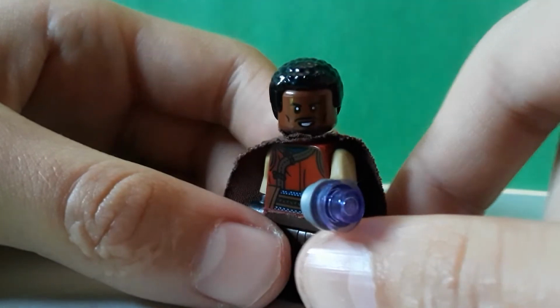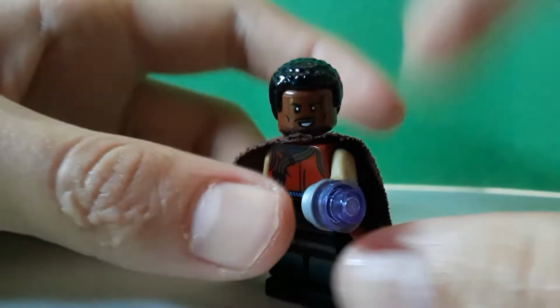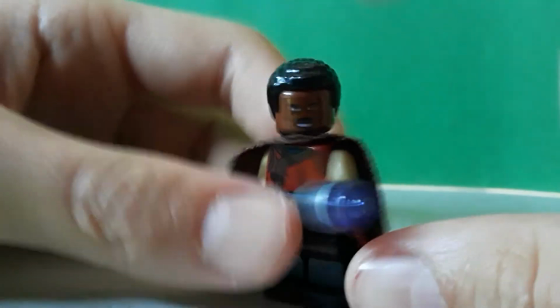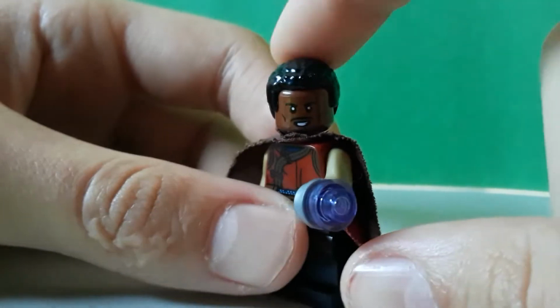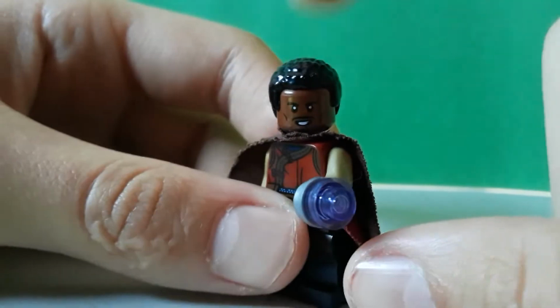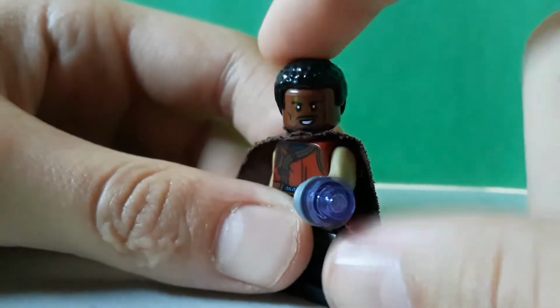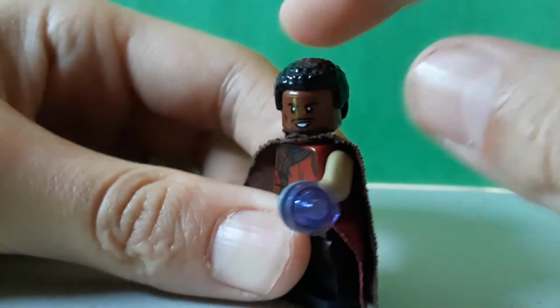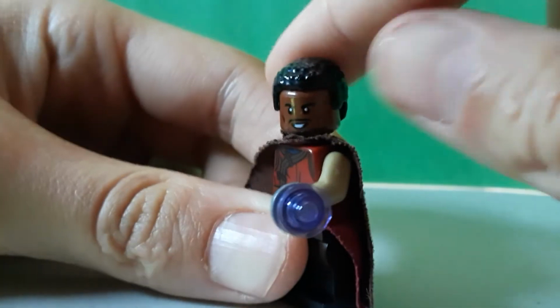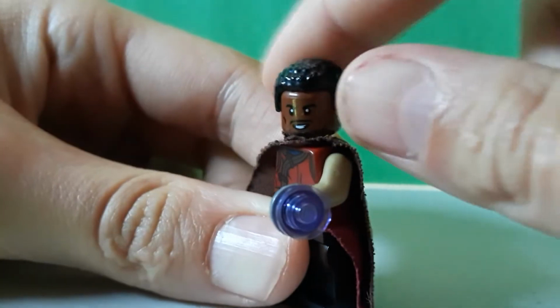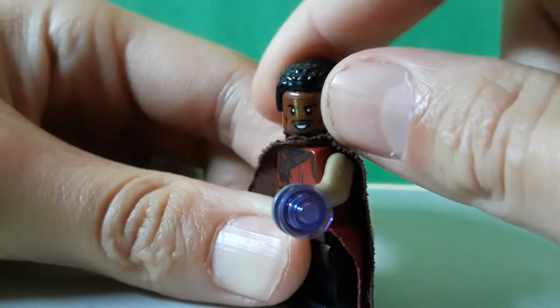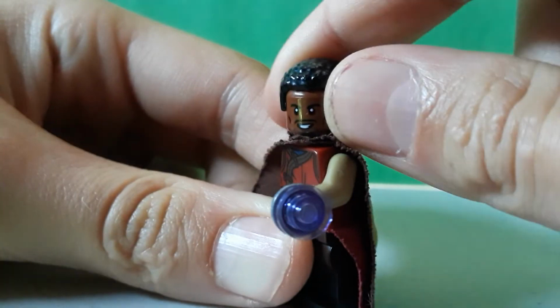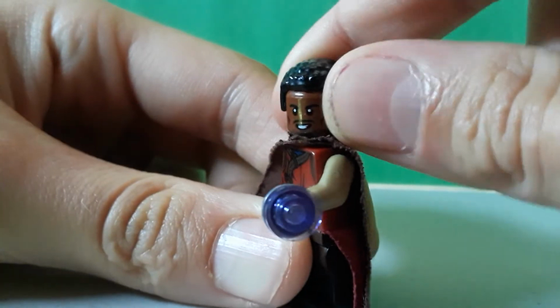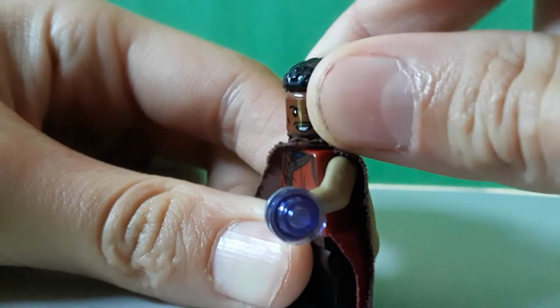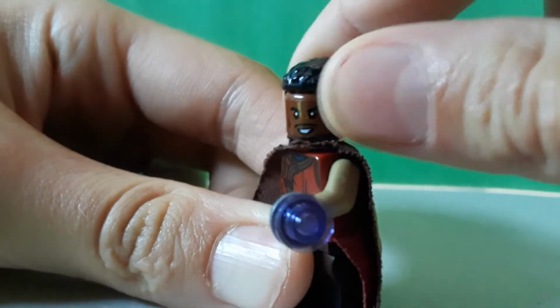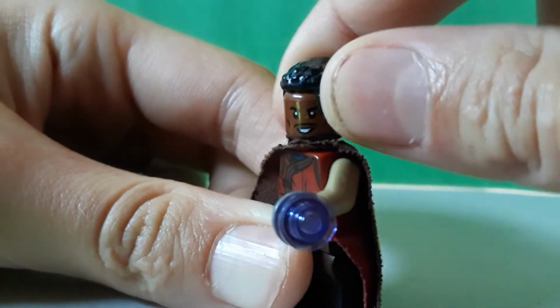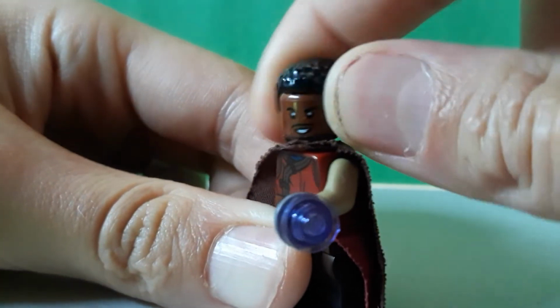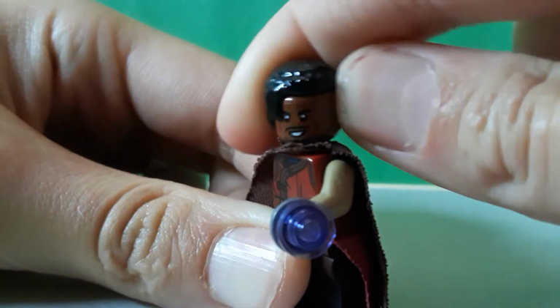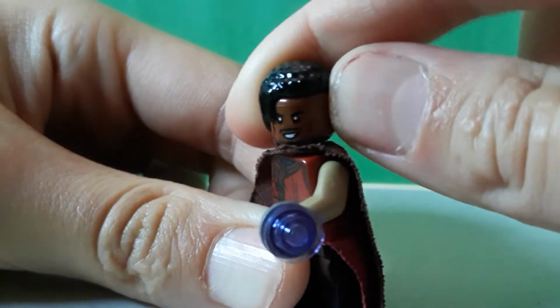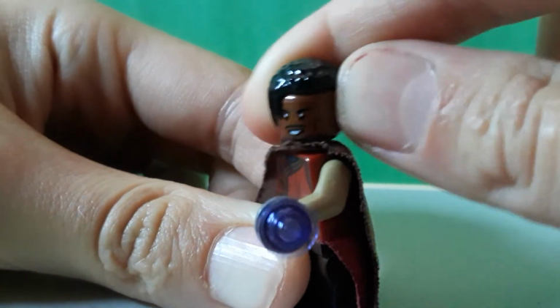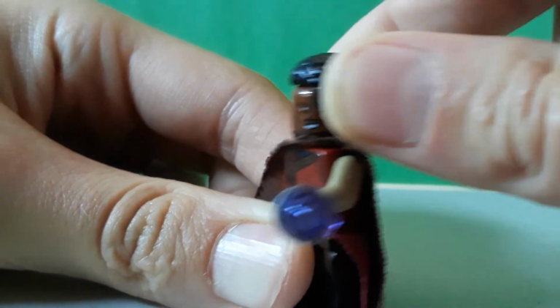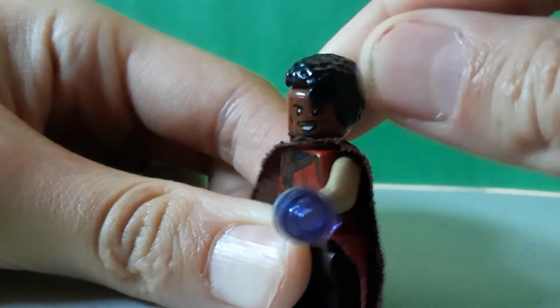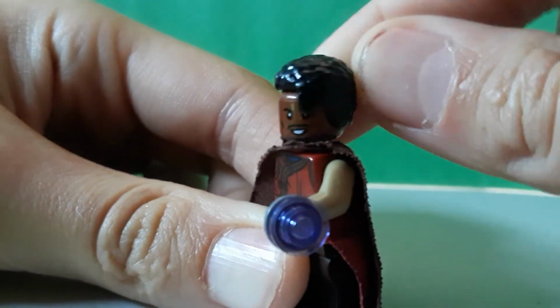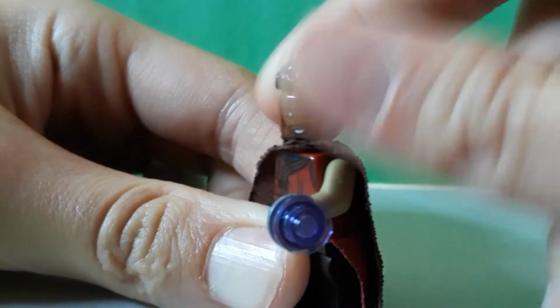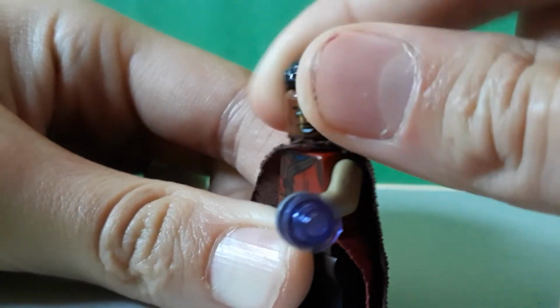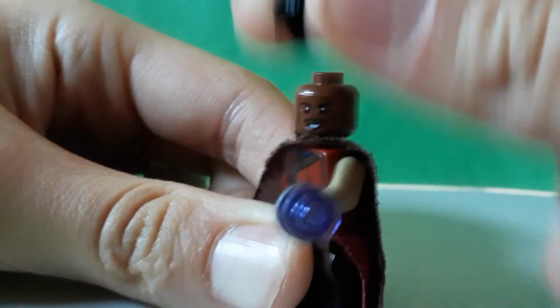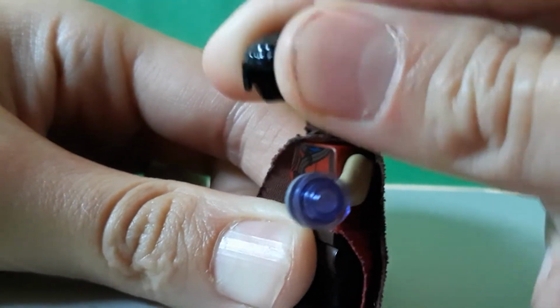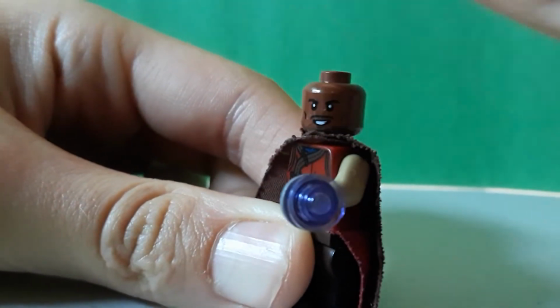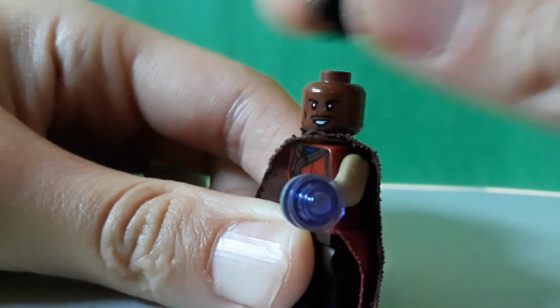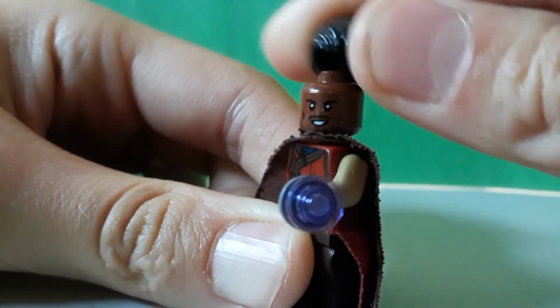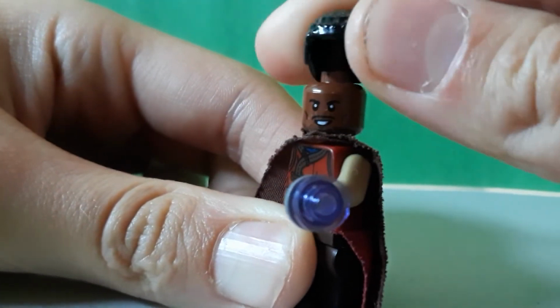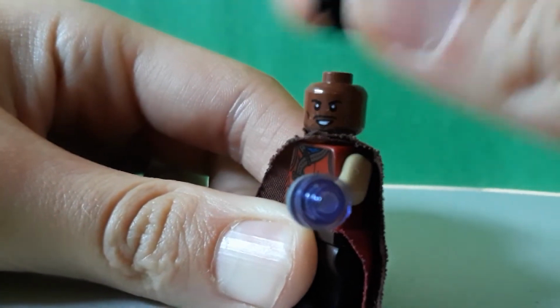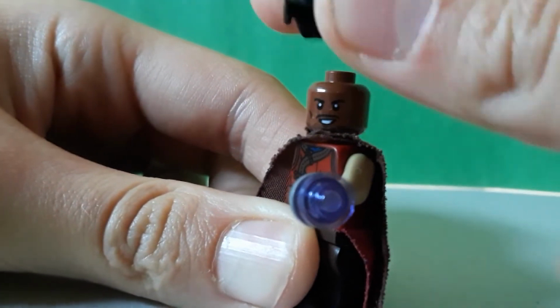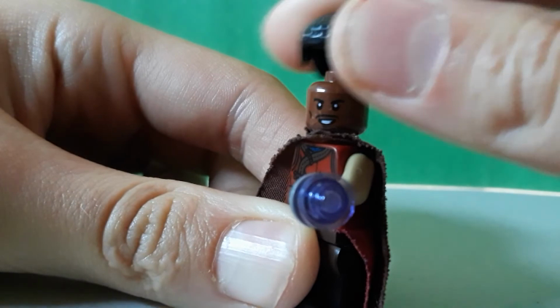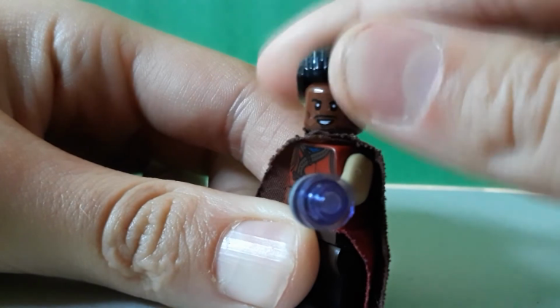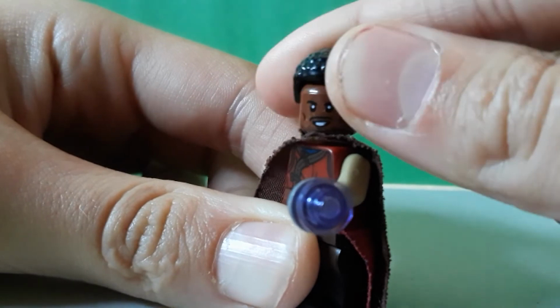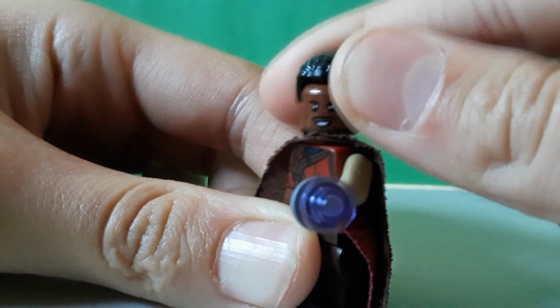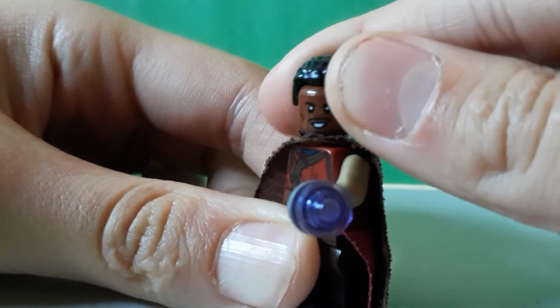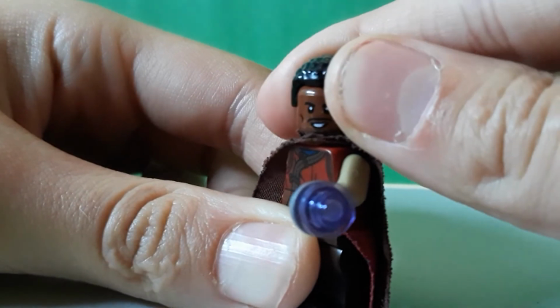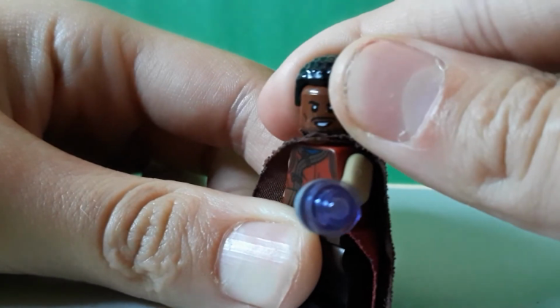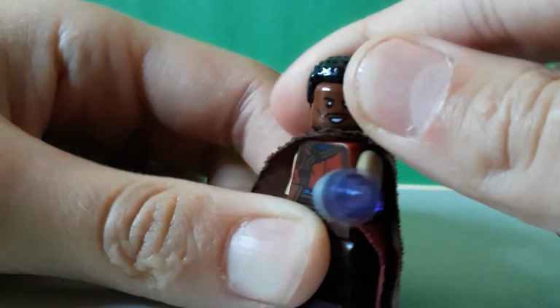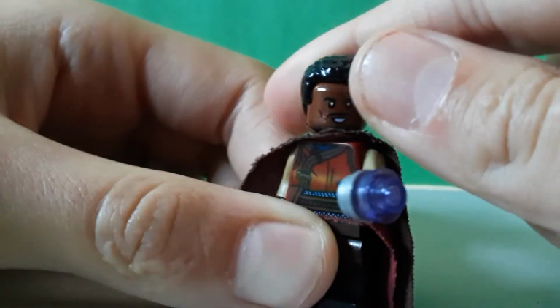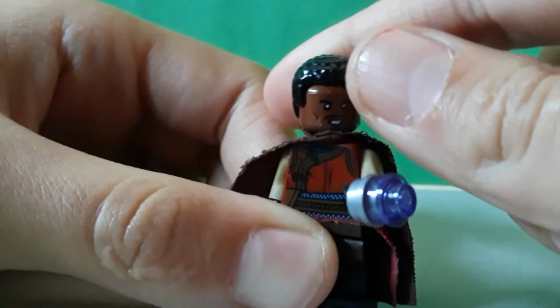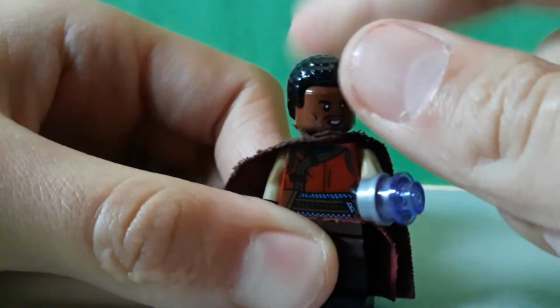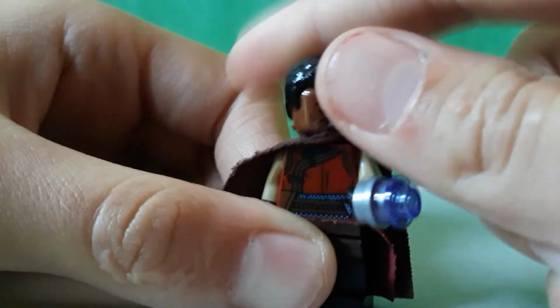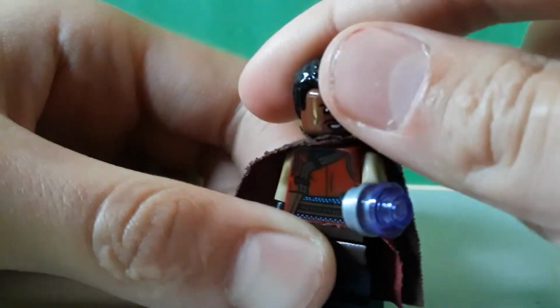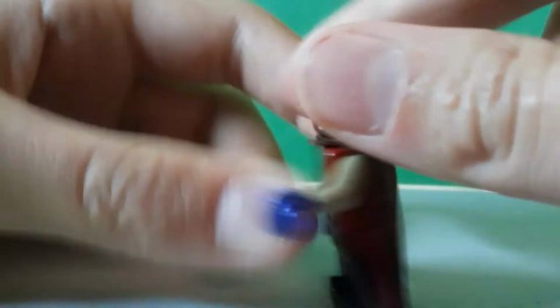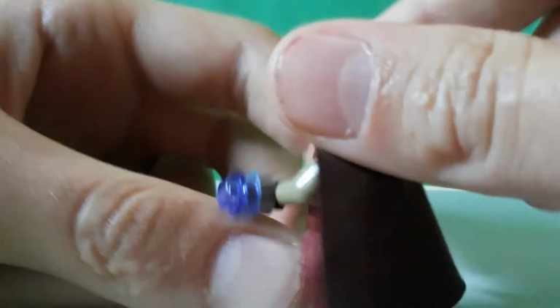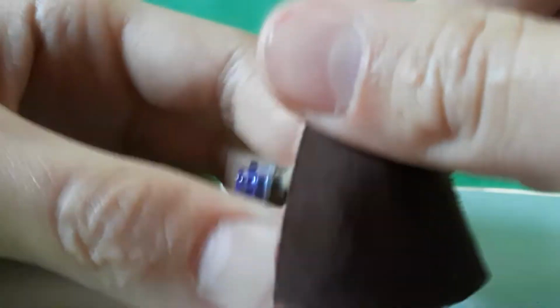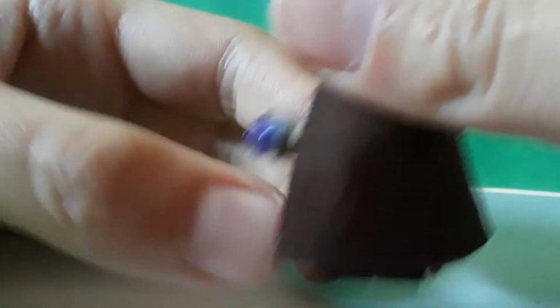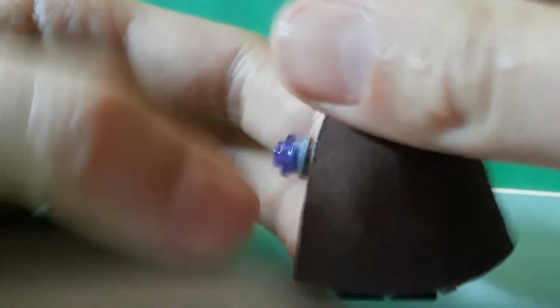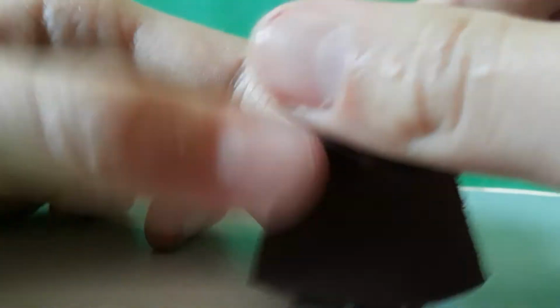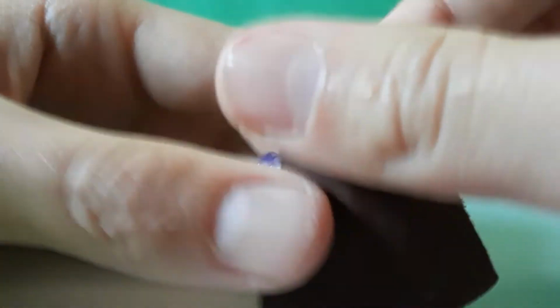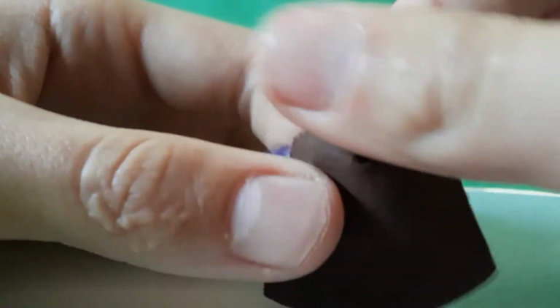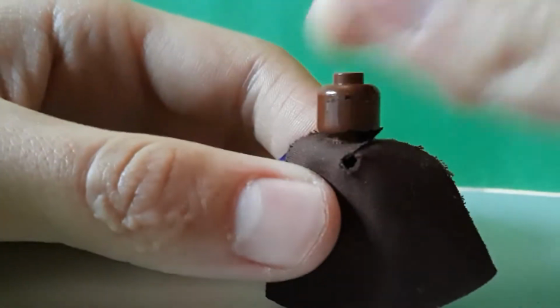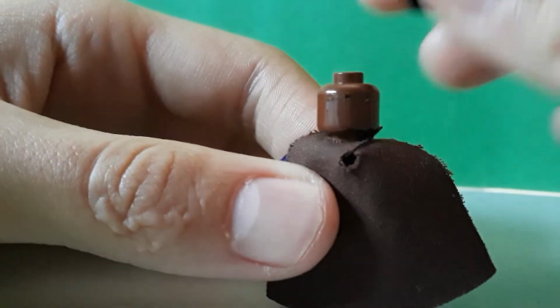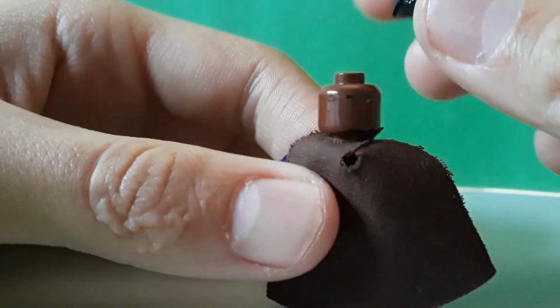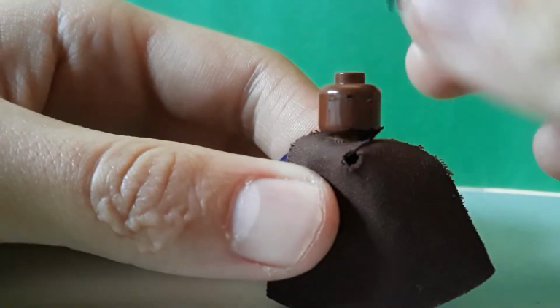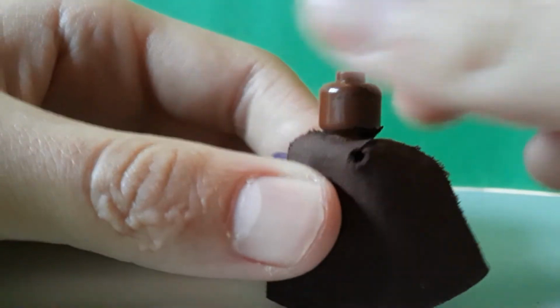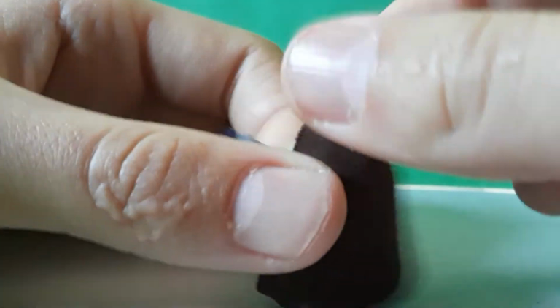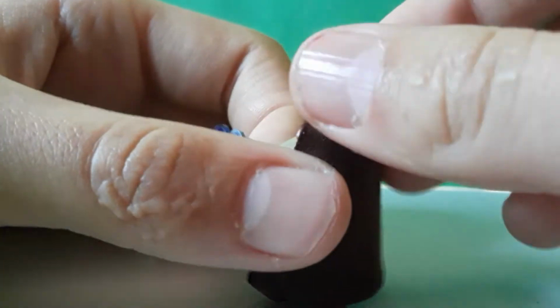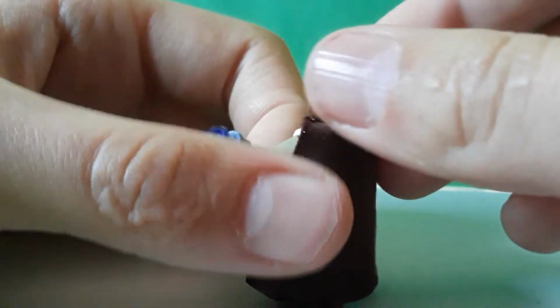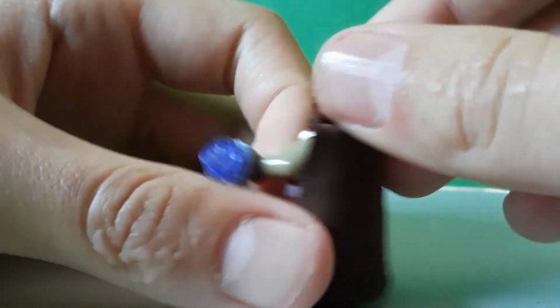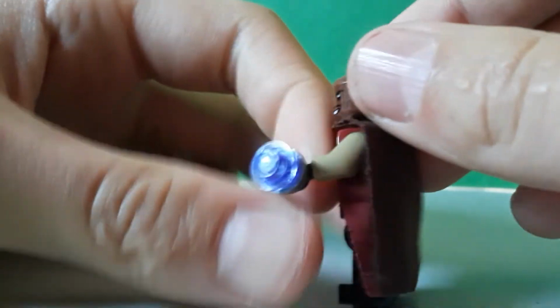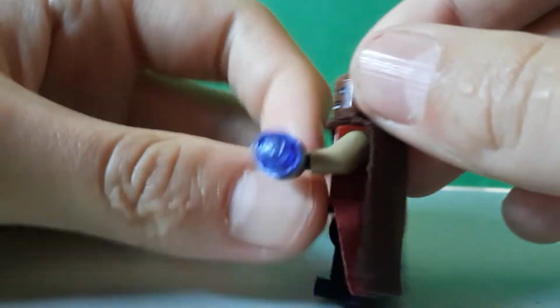This is Falcon's head — I got rid of the bottom of the goatee. The hair is from Nick Fury and Finn, and then the head was from Falcon from the Winter Soldier. I sanded the back off.